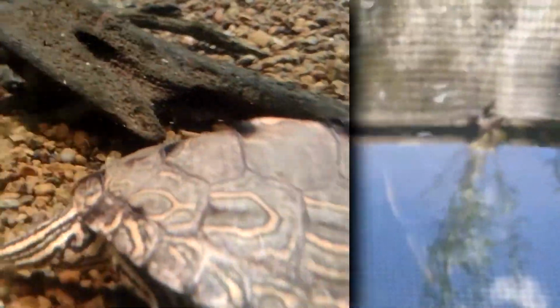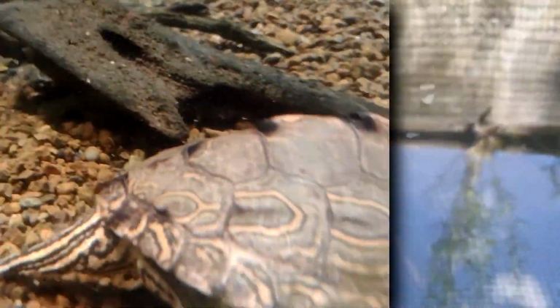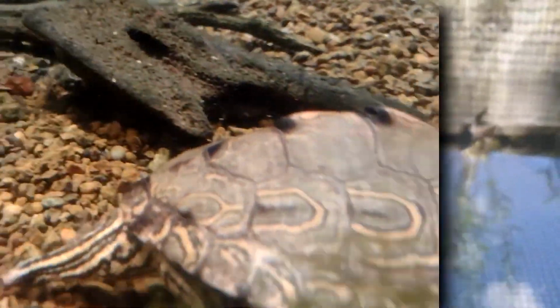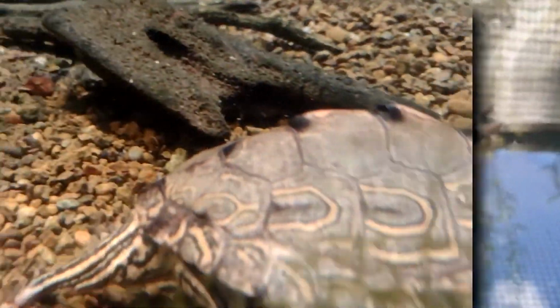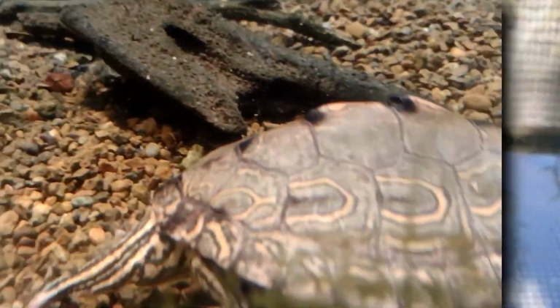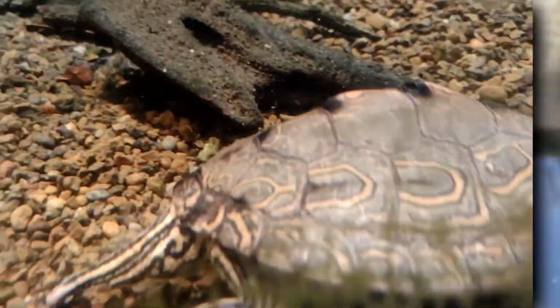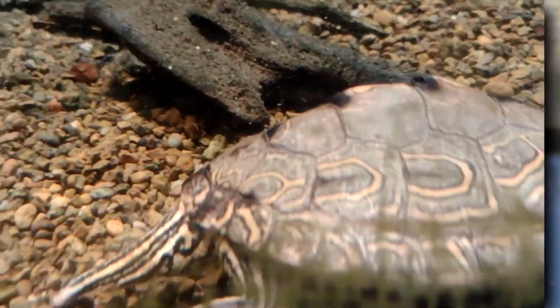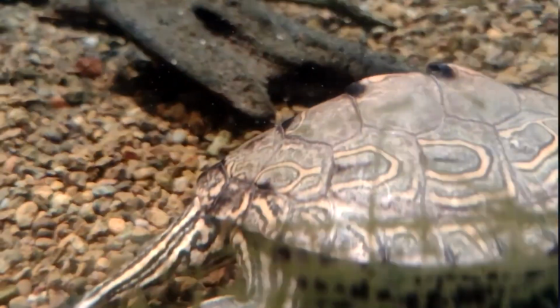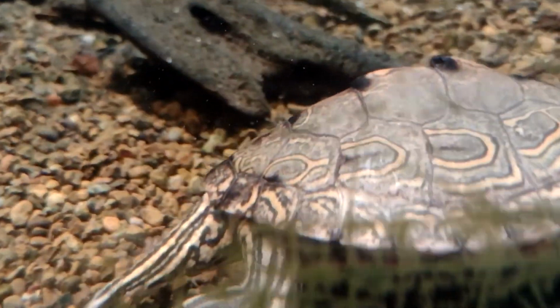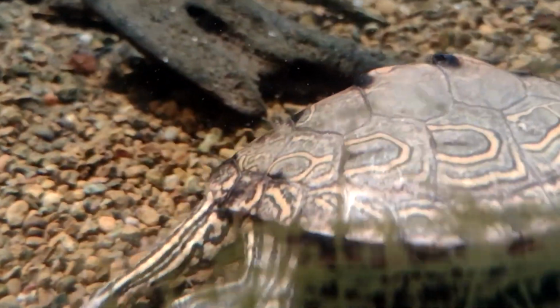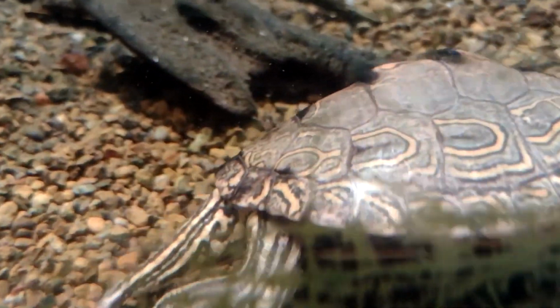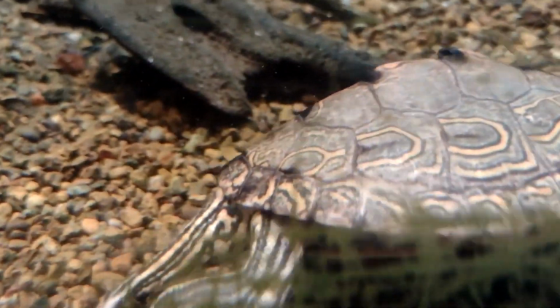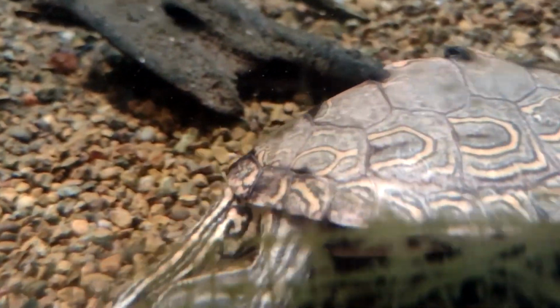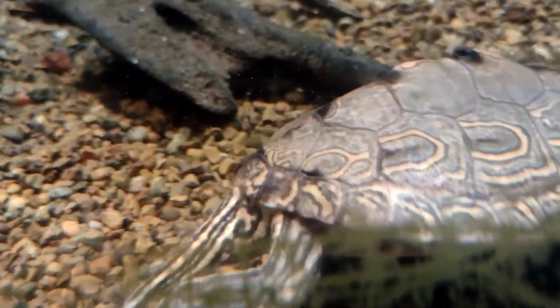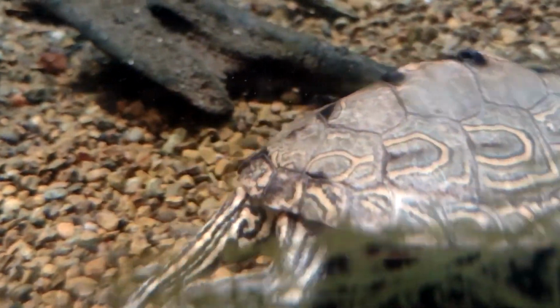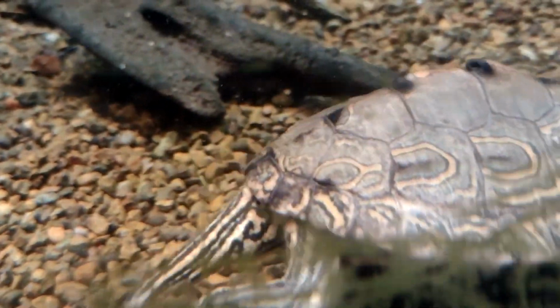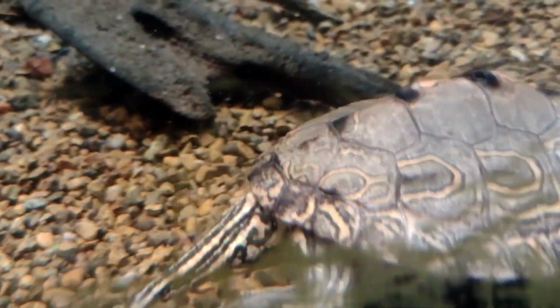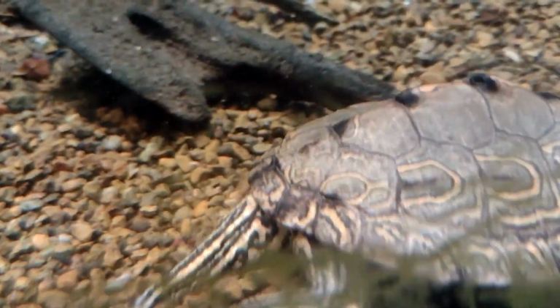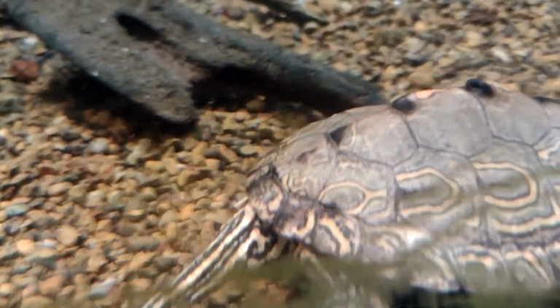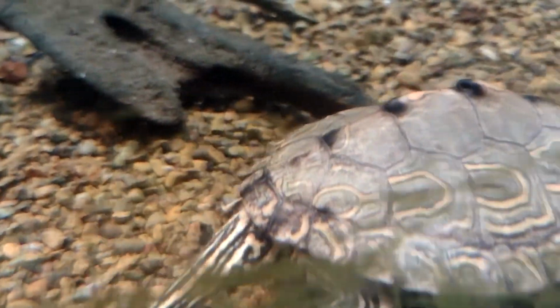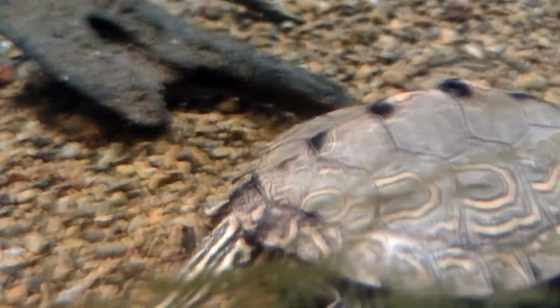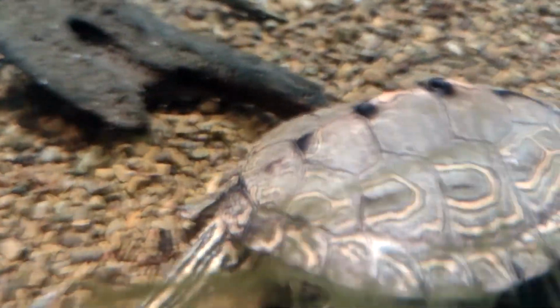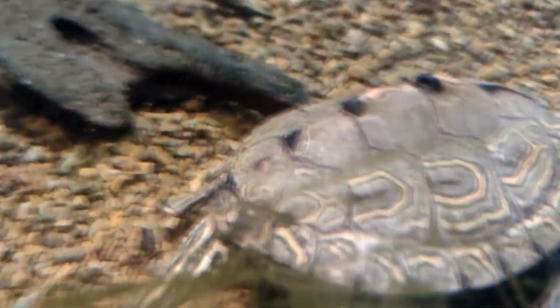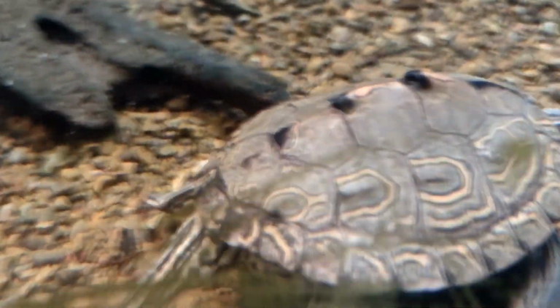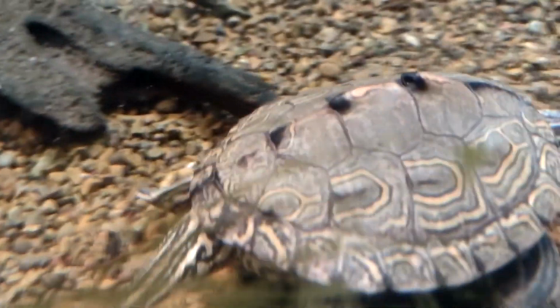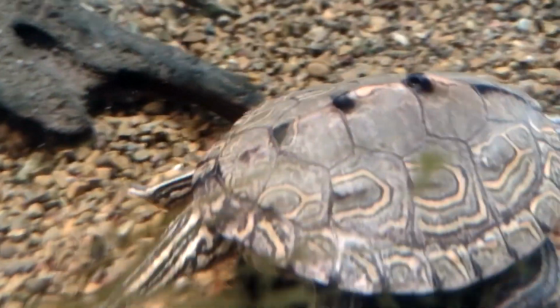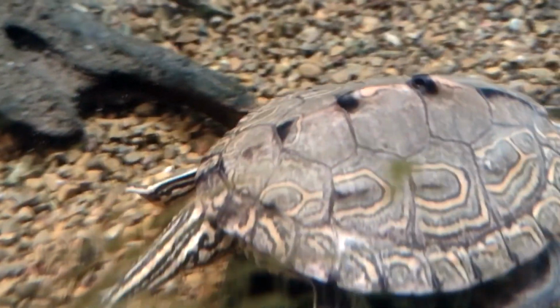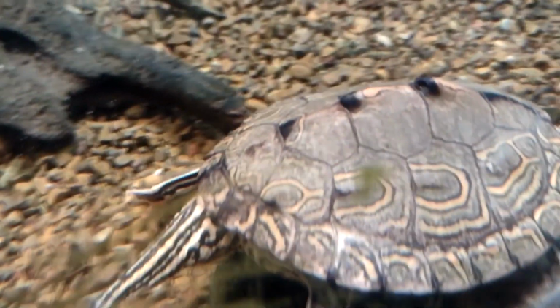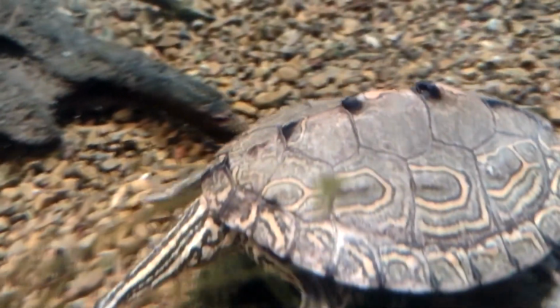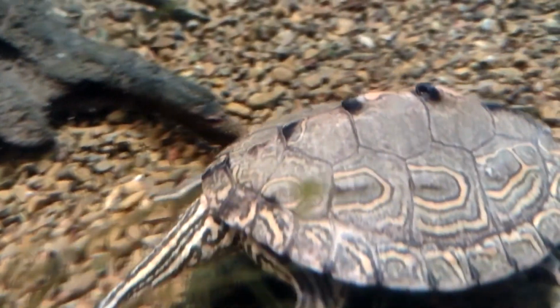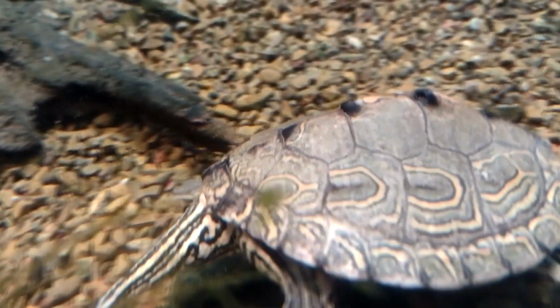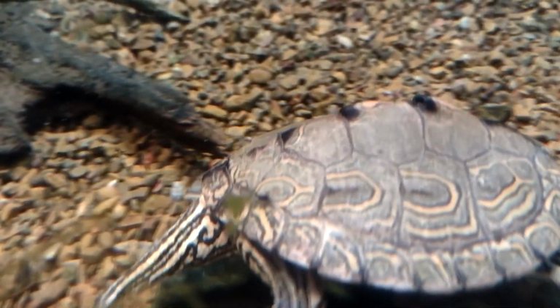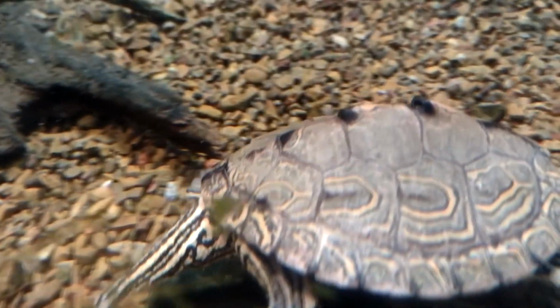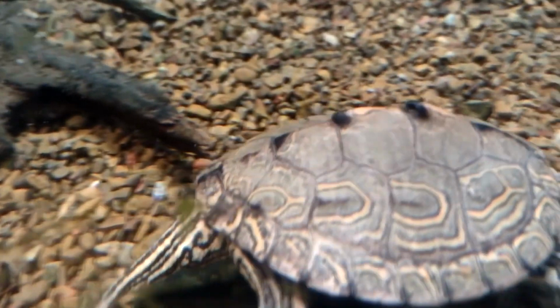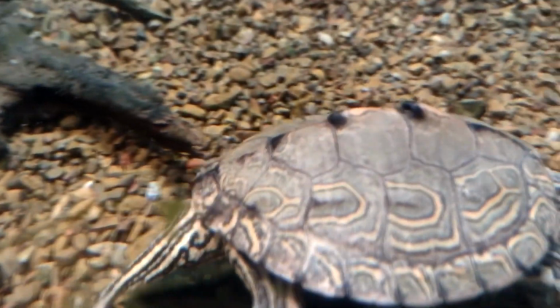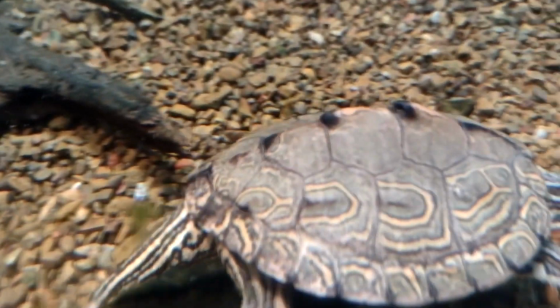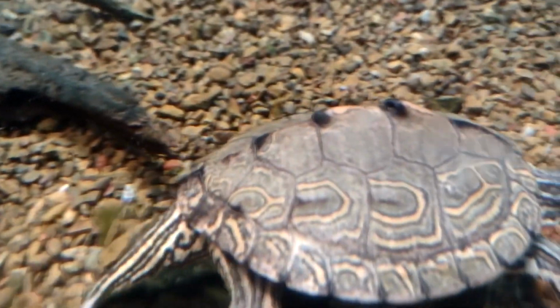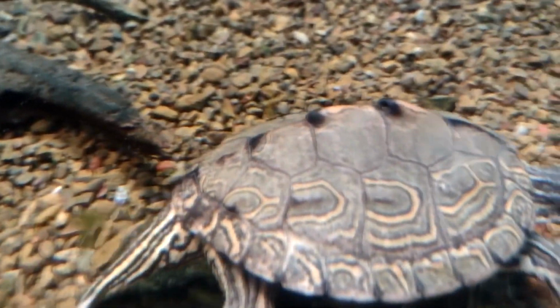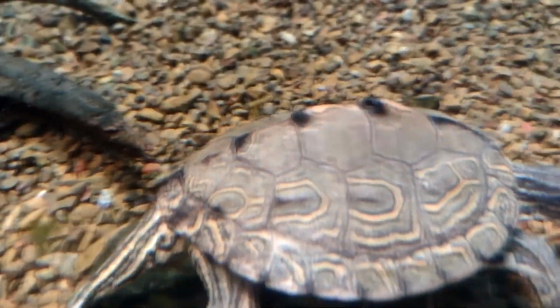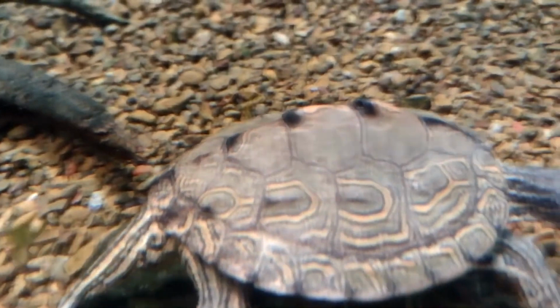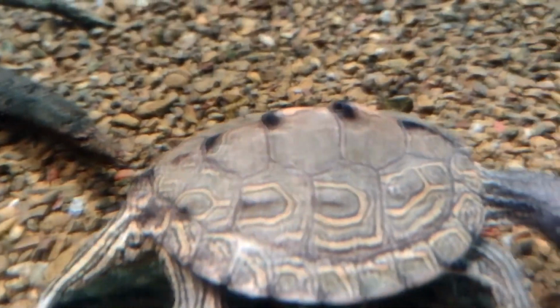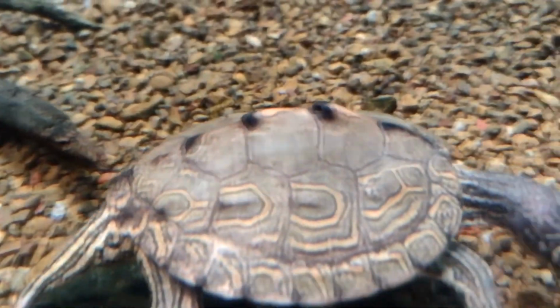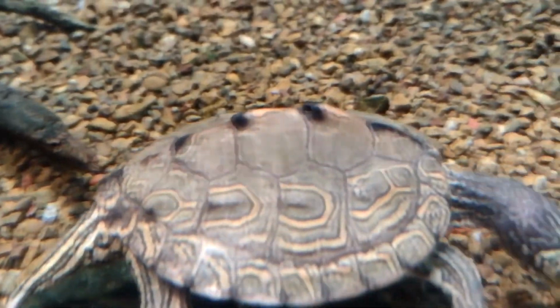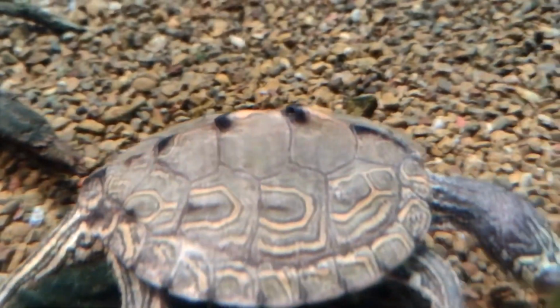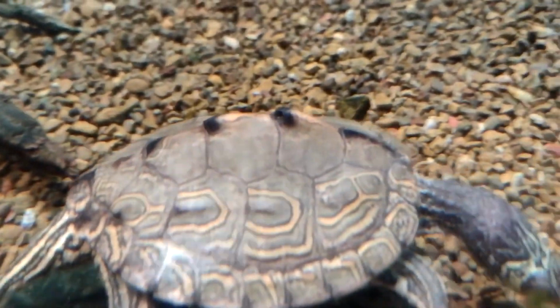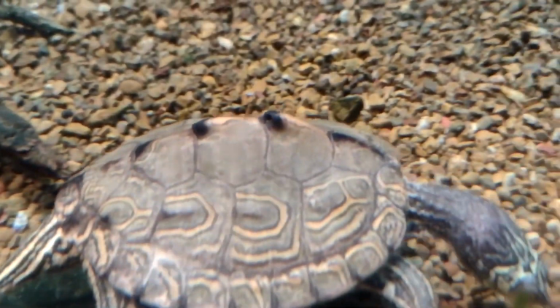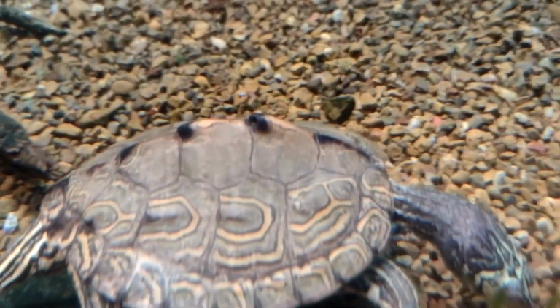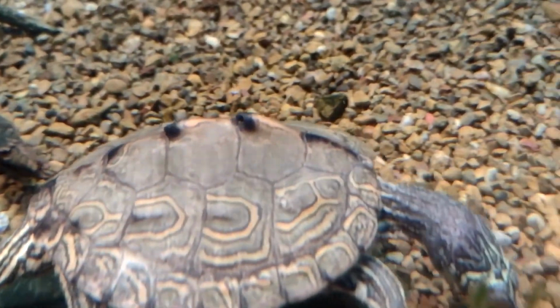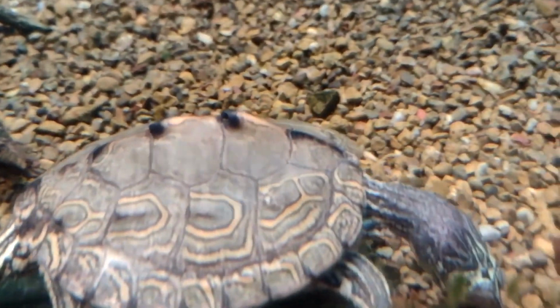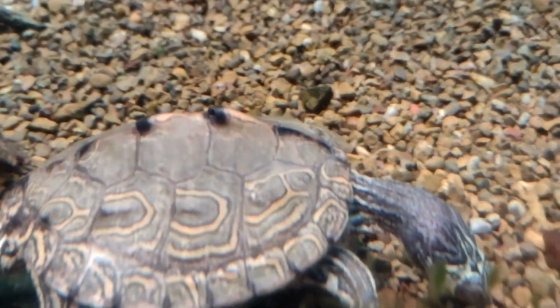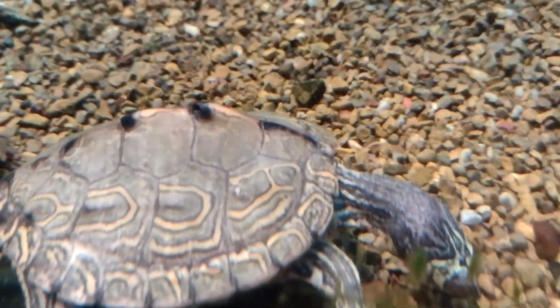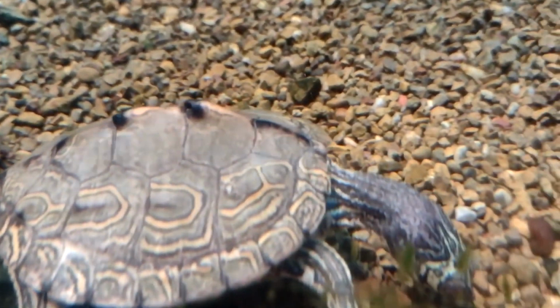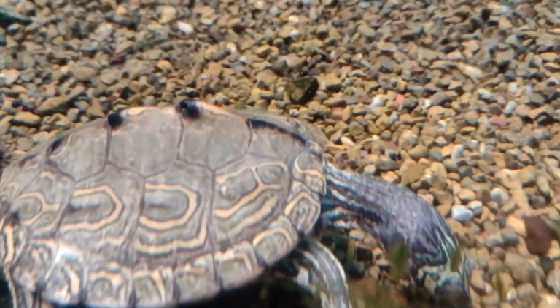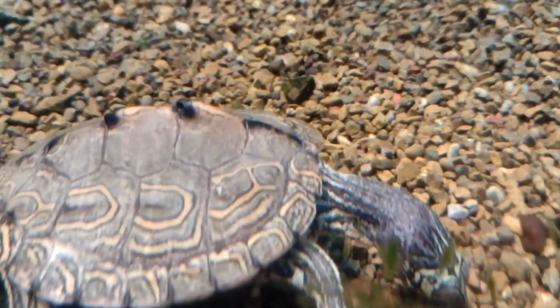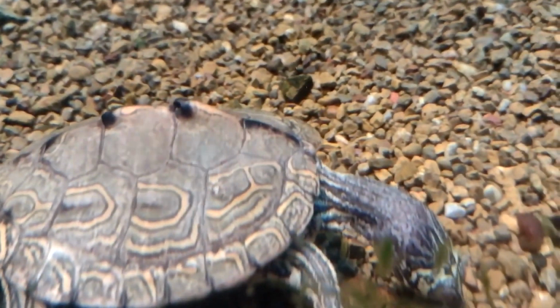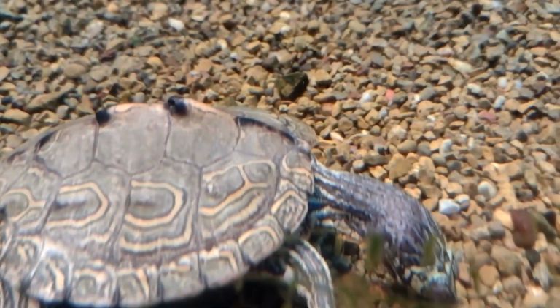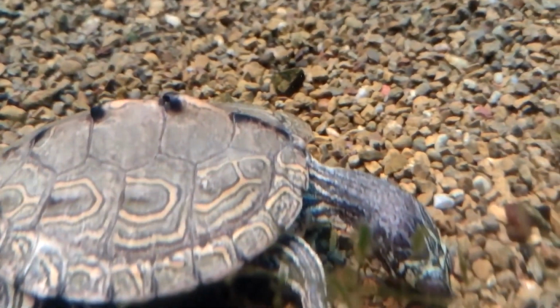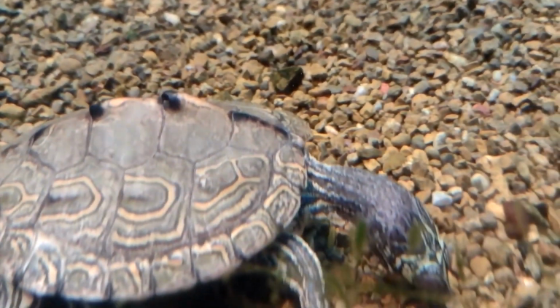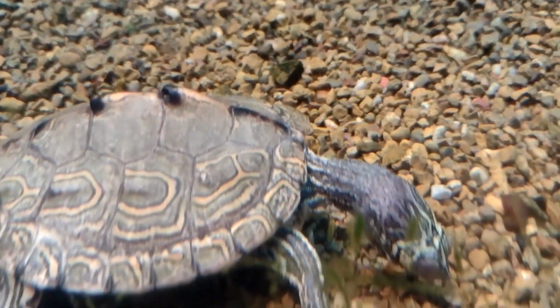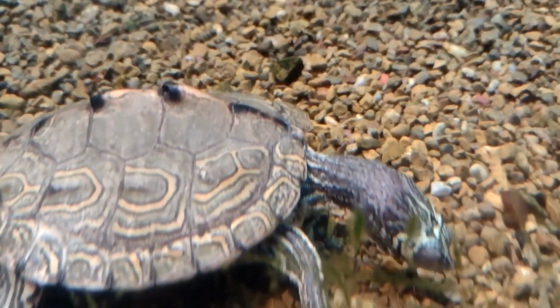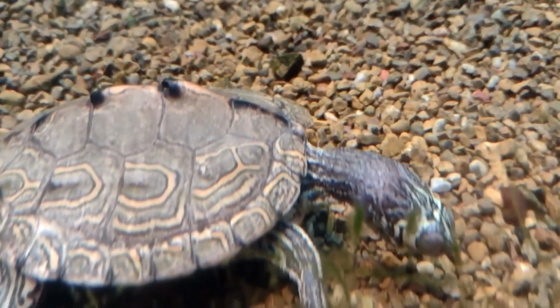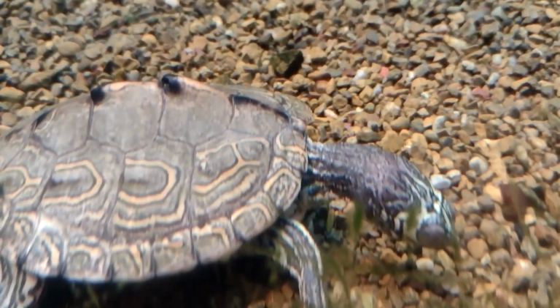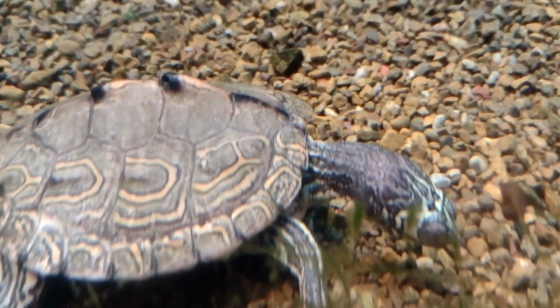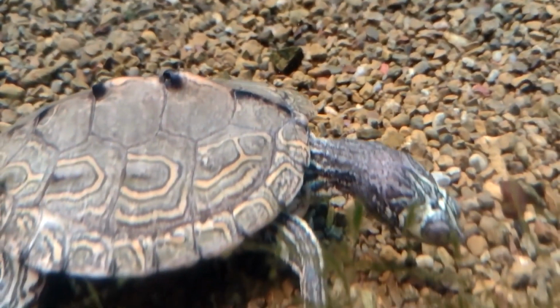Diet. Map Turtles are omnivorous and will eat a variety of foods, including insects, crayfish, mollusks, fish, and aquatic plants.